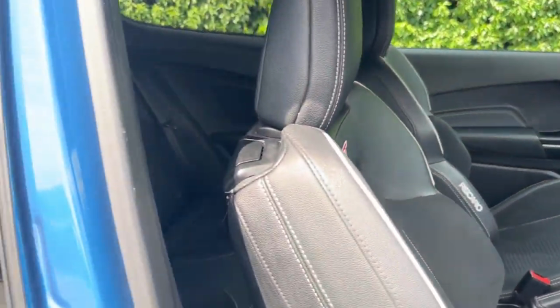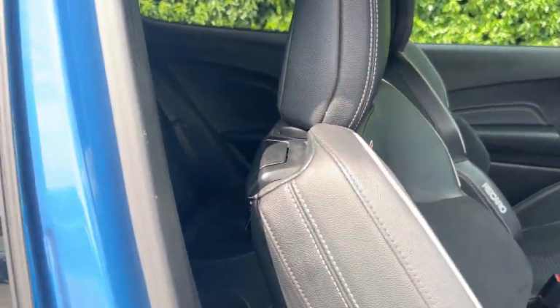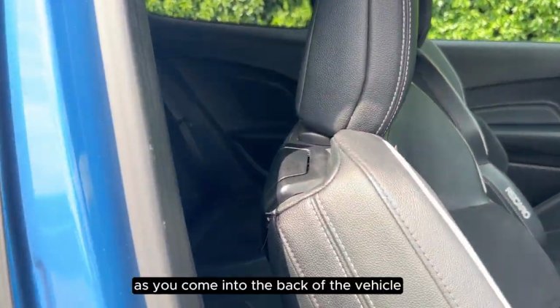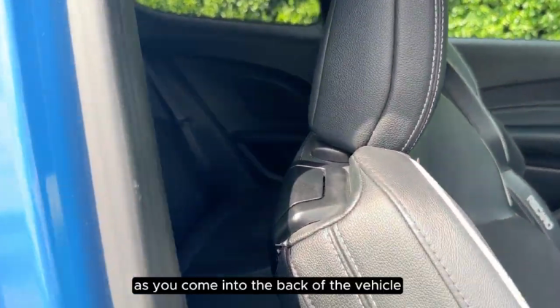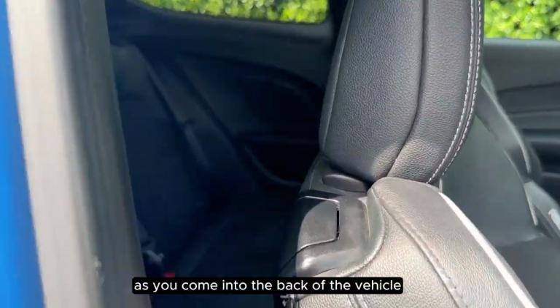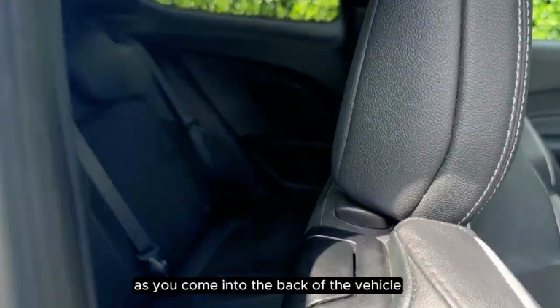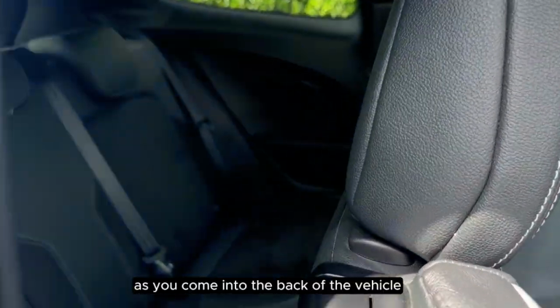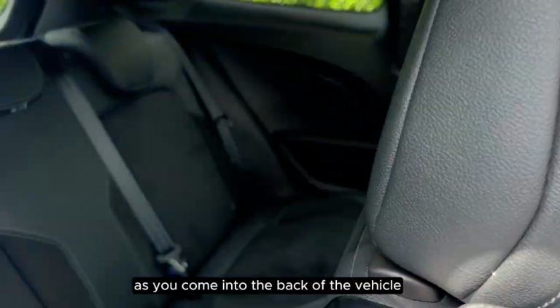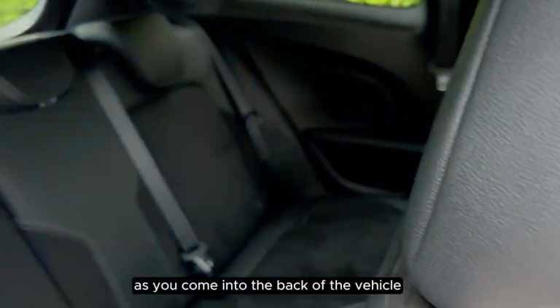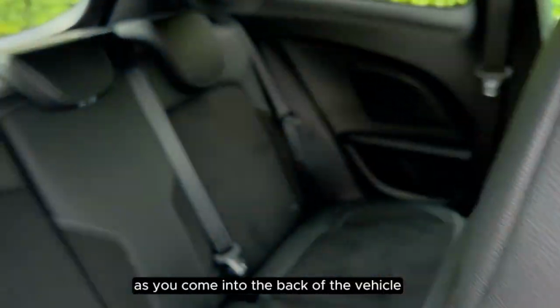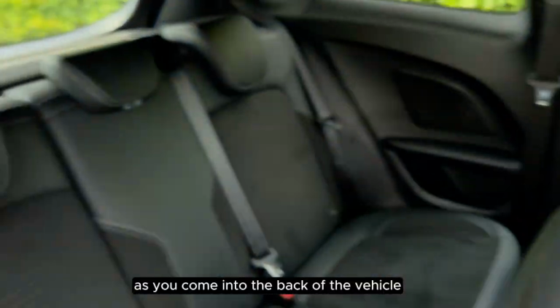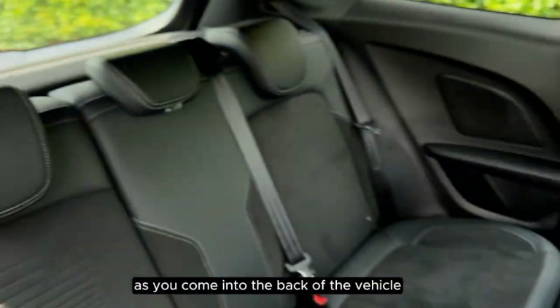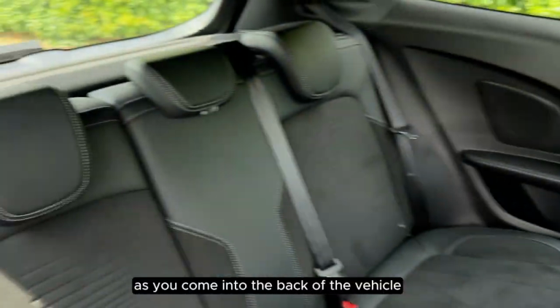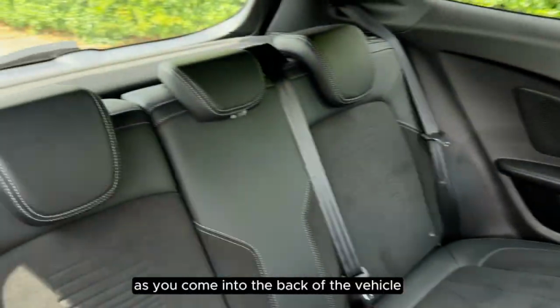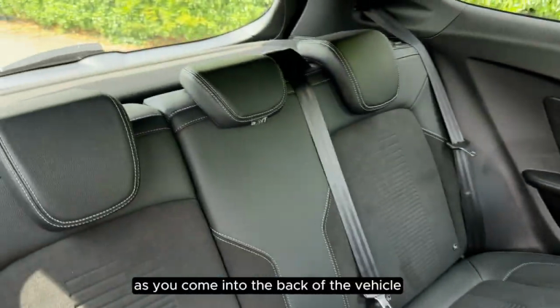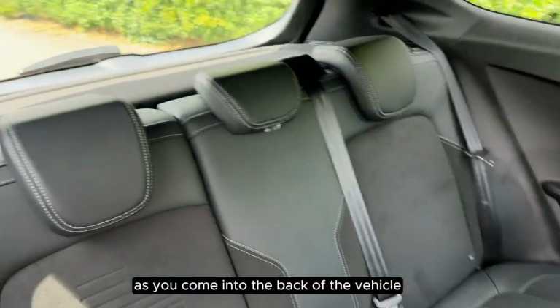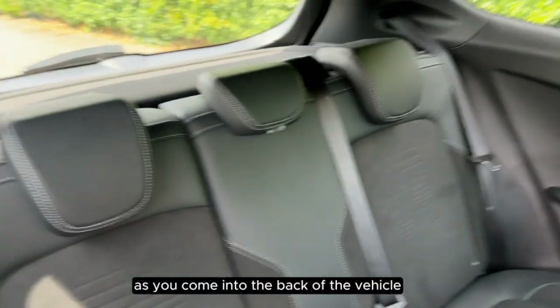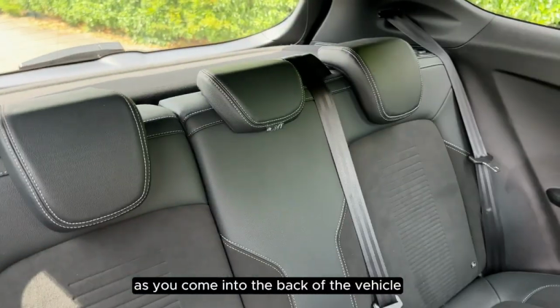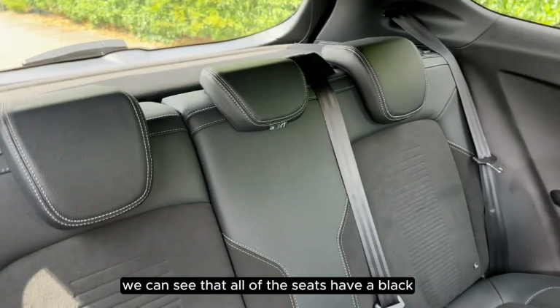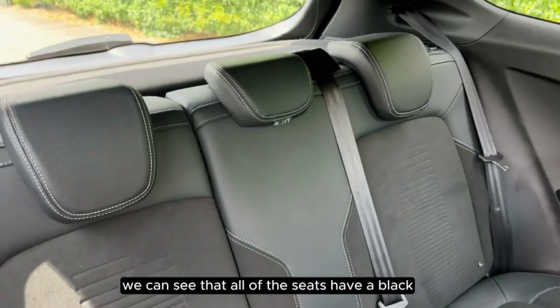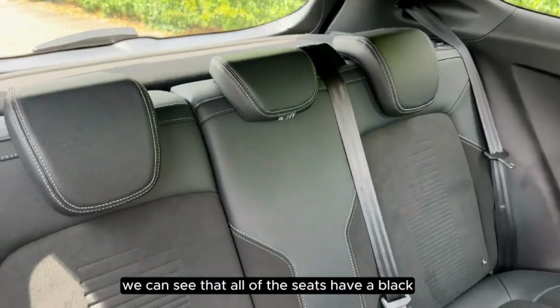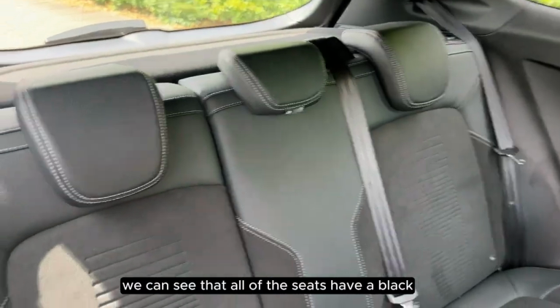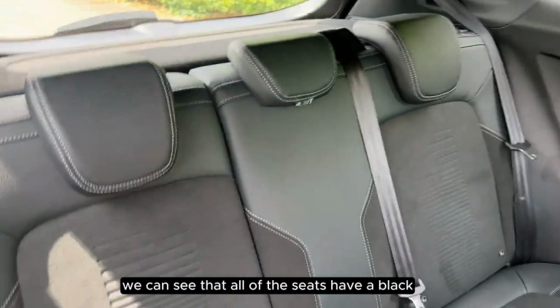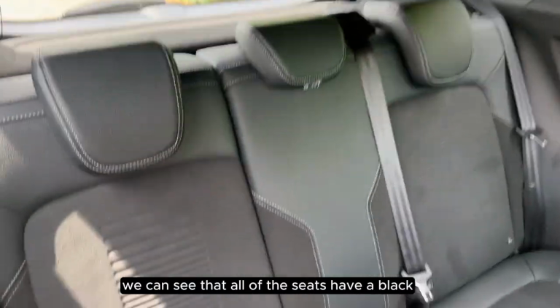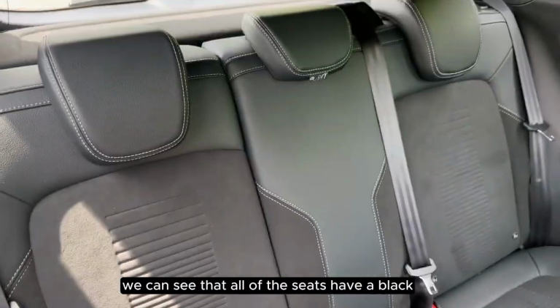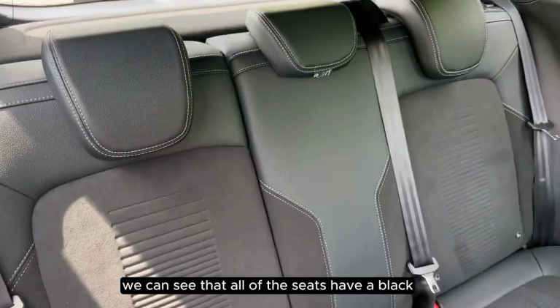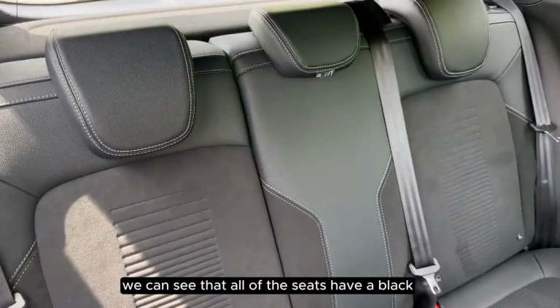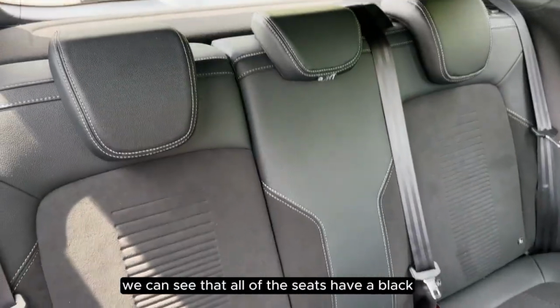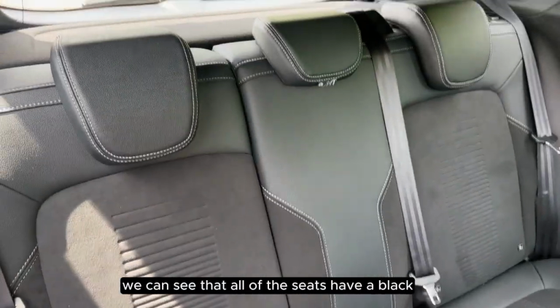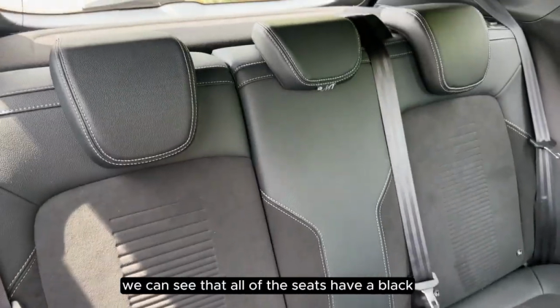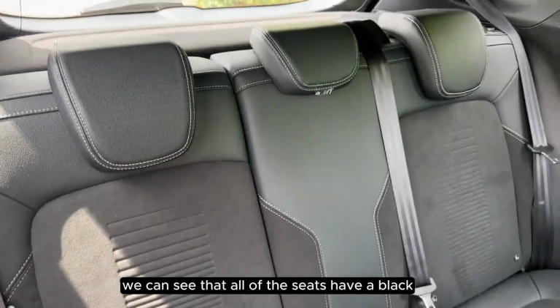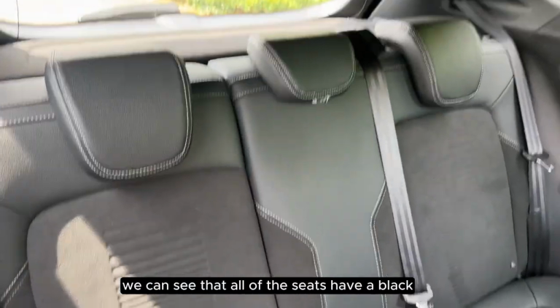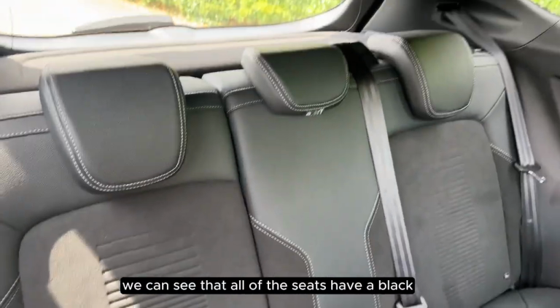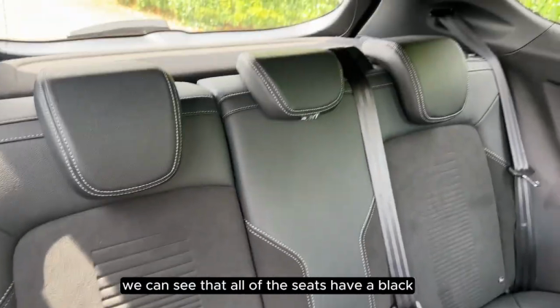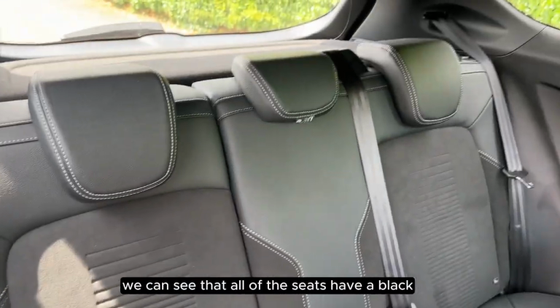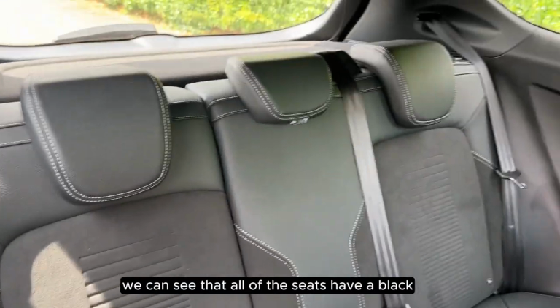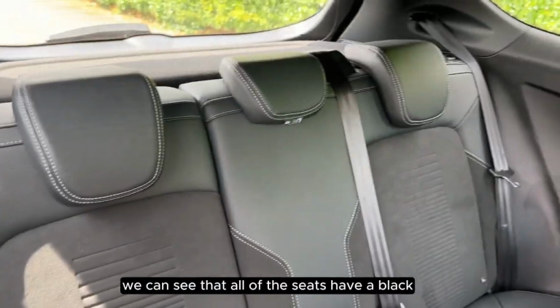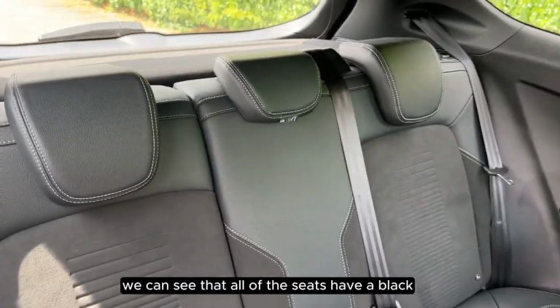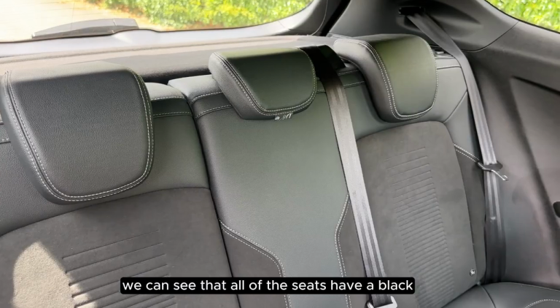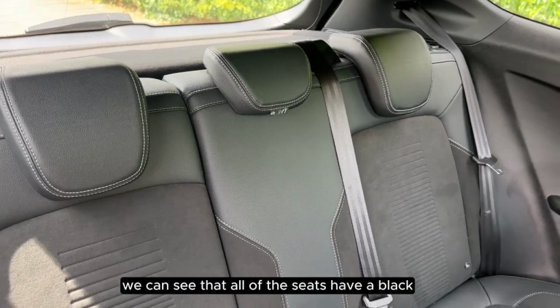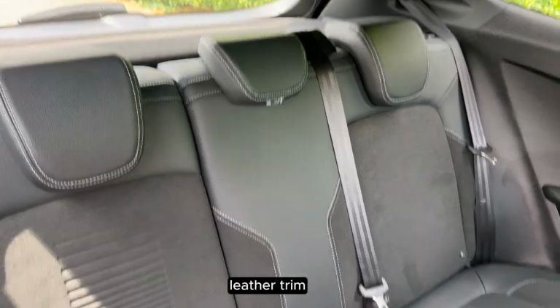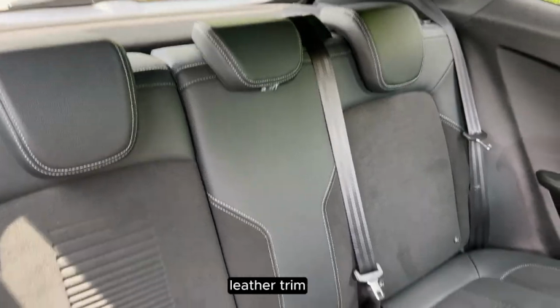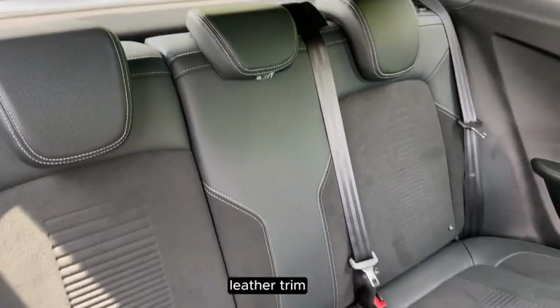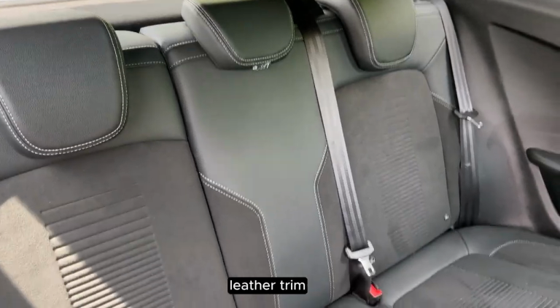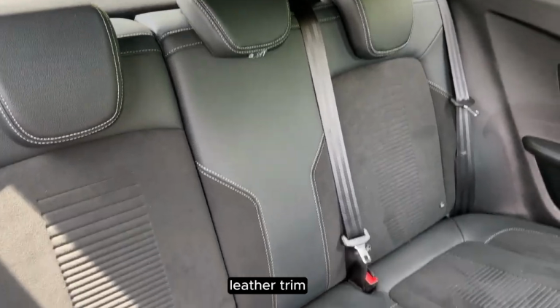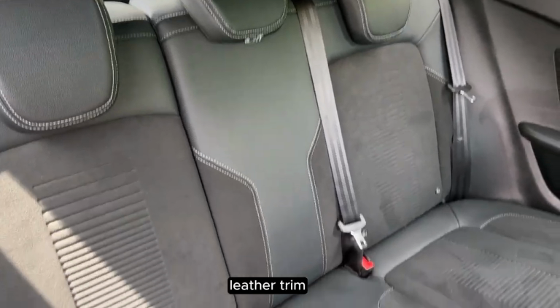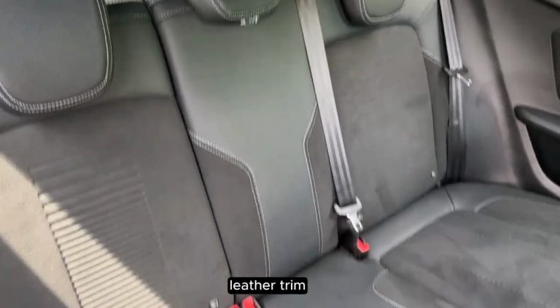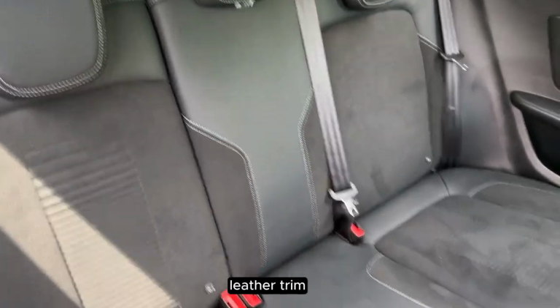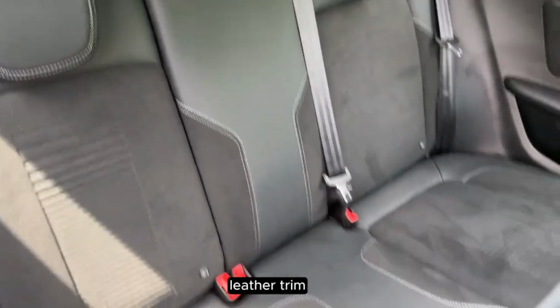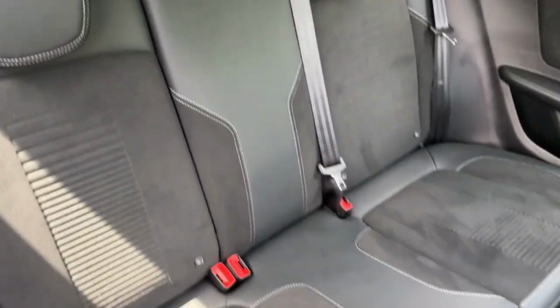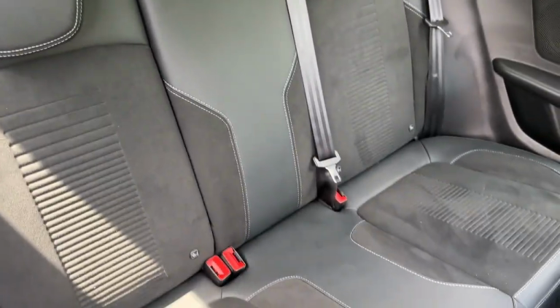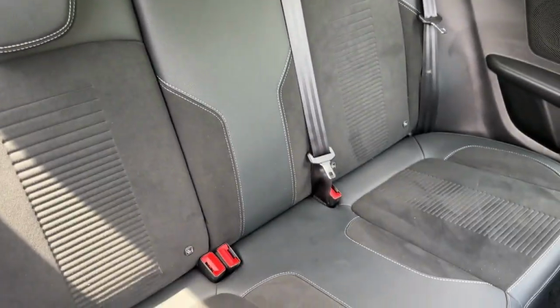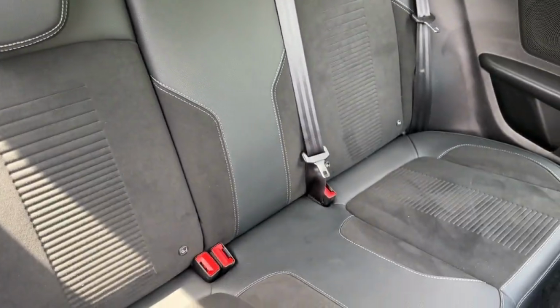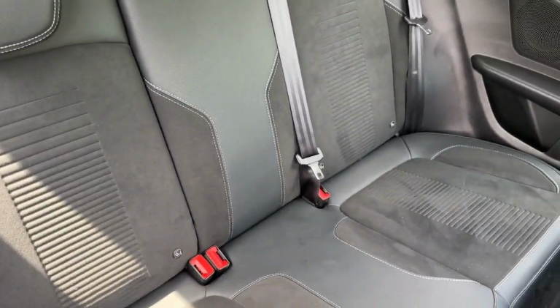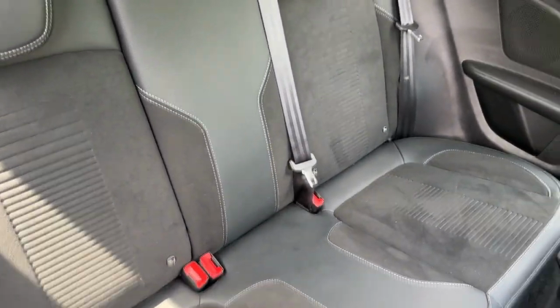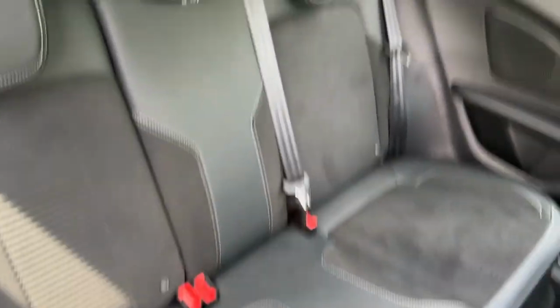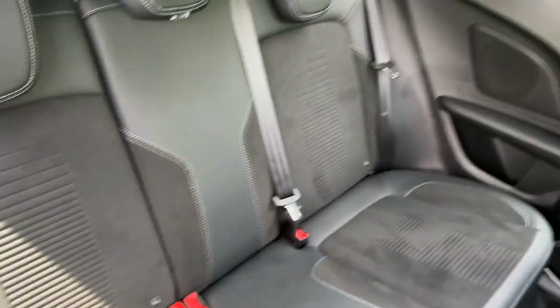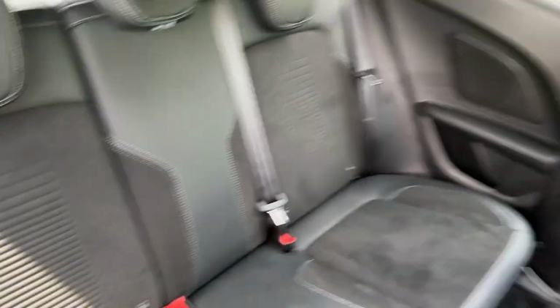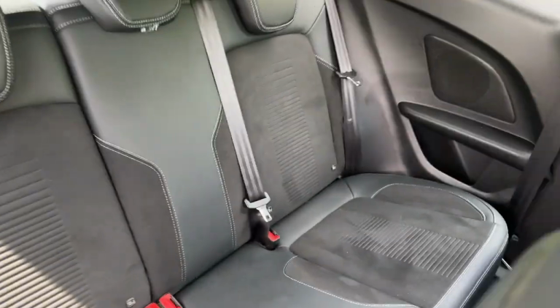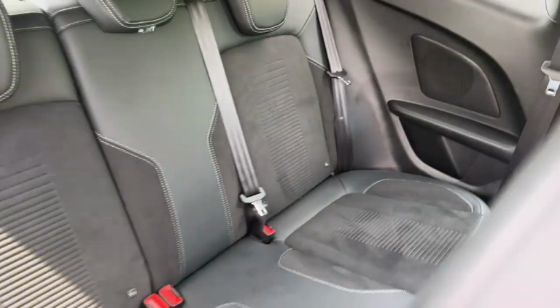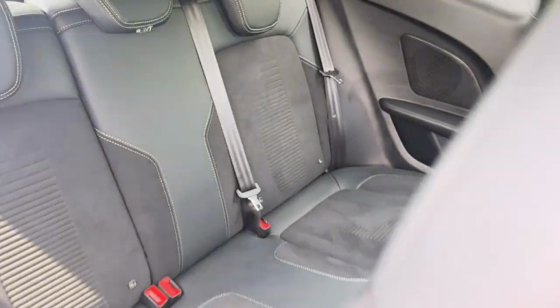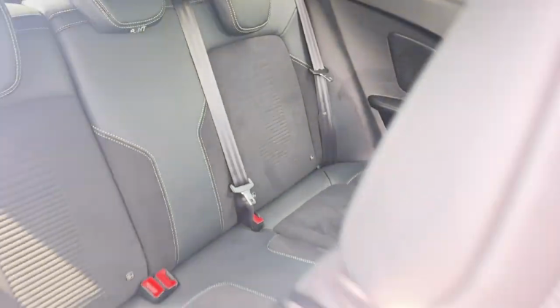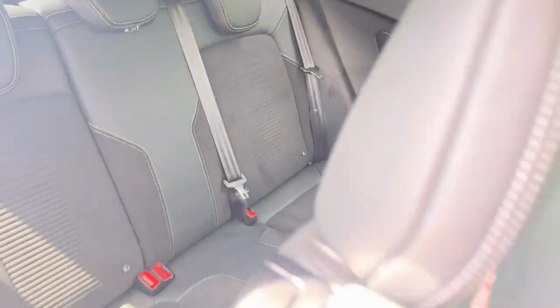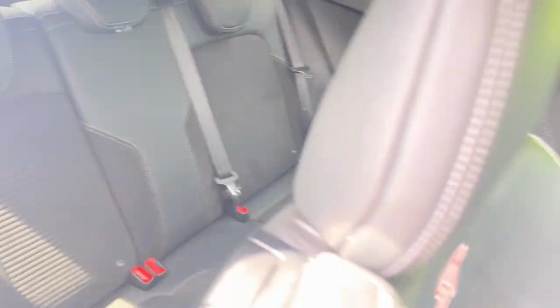As we go into the back of the vehicle, we can see that all of the seats have a black leather trim with a yellow line detail.